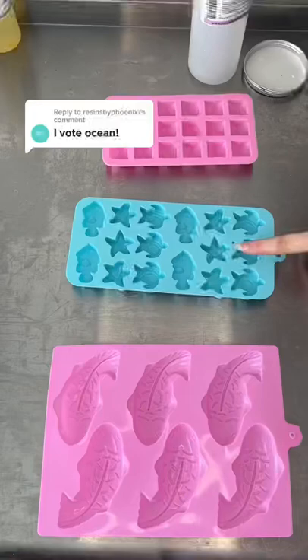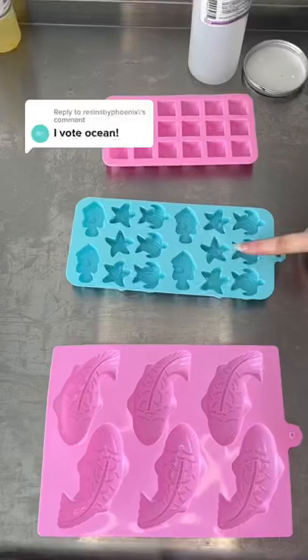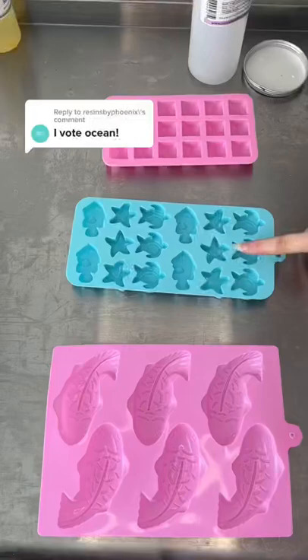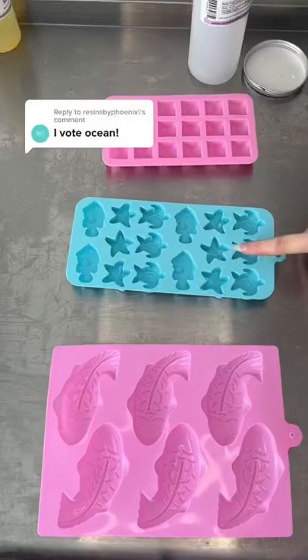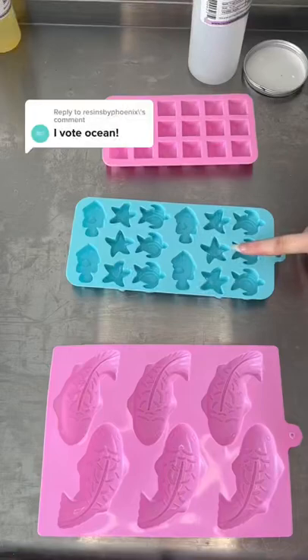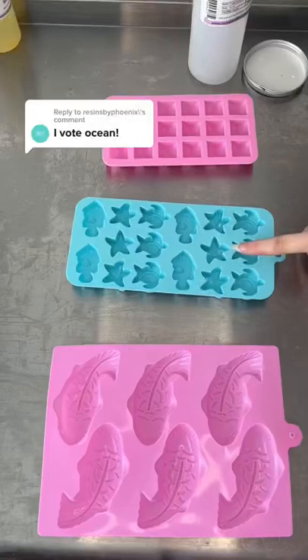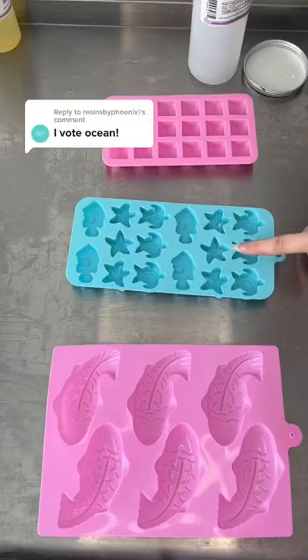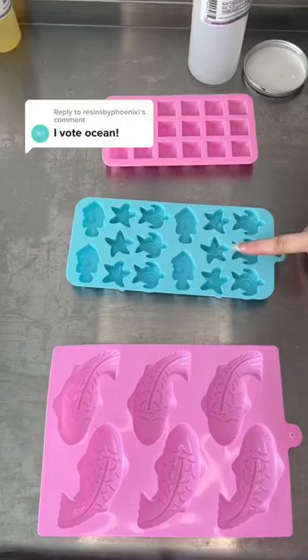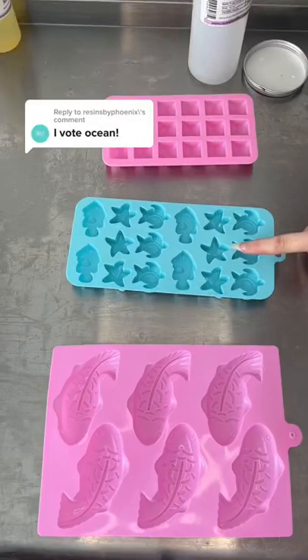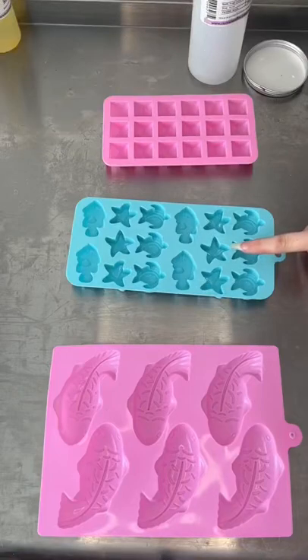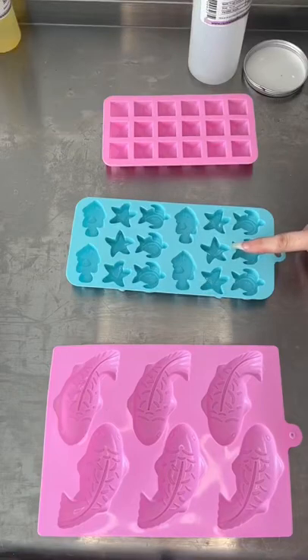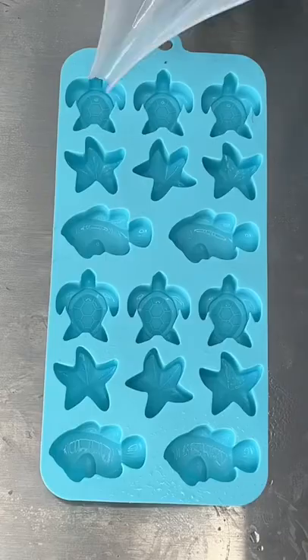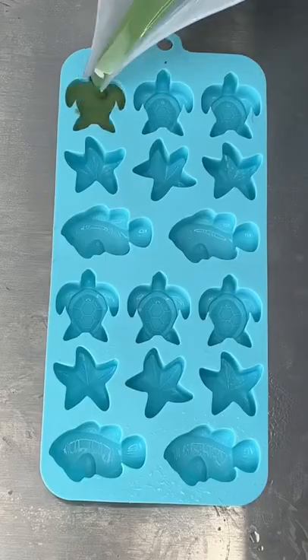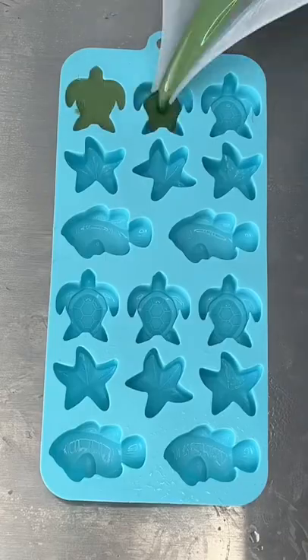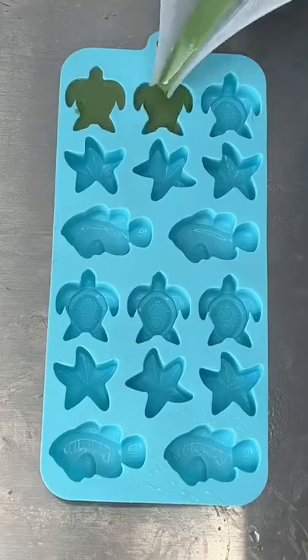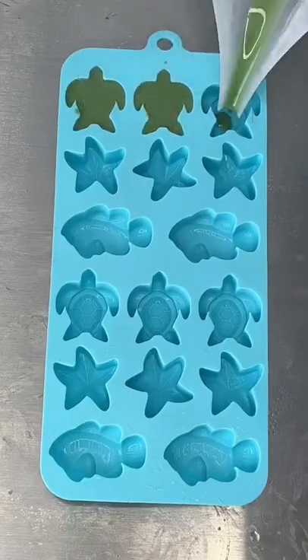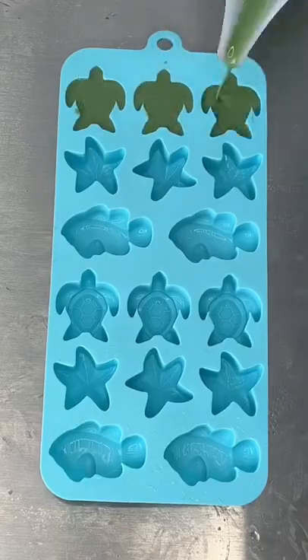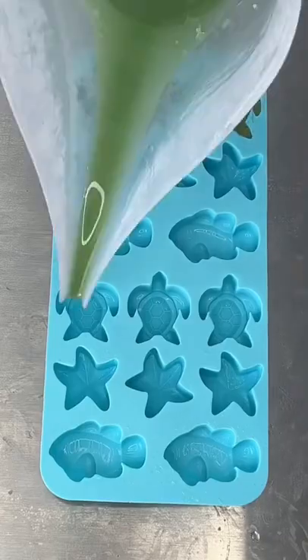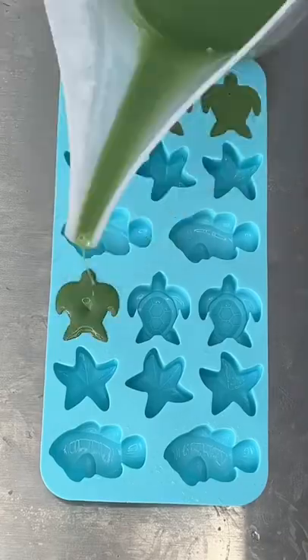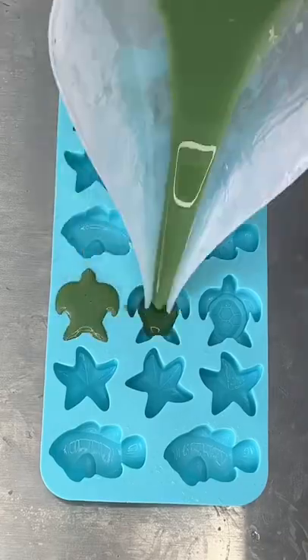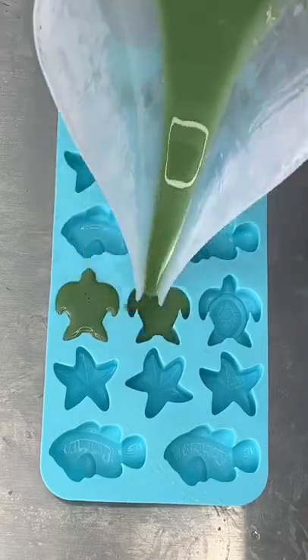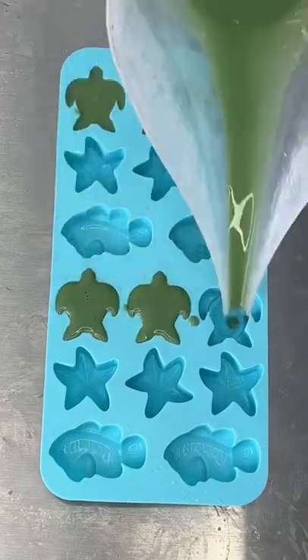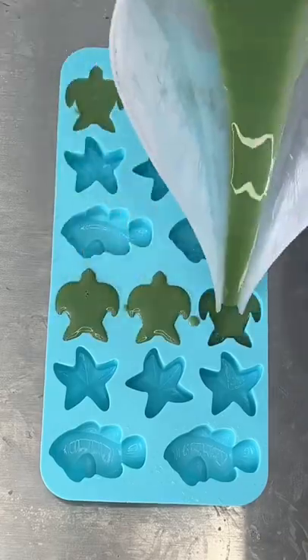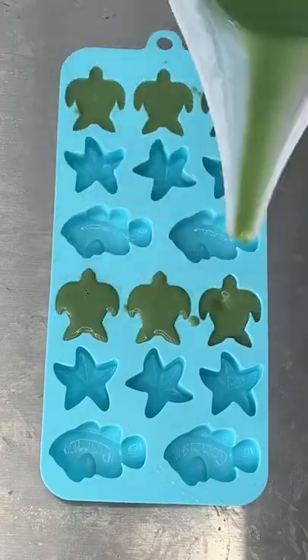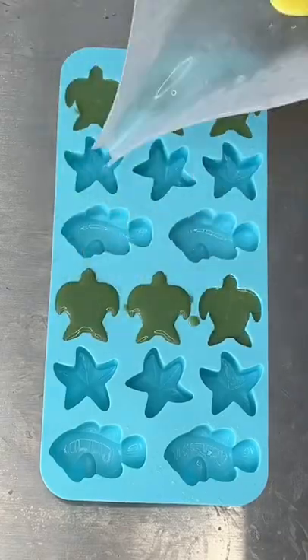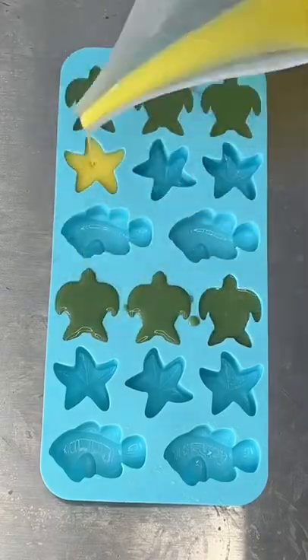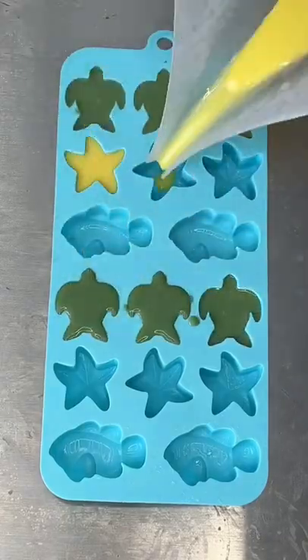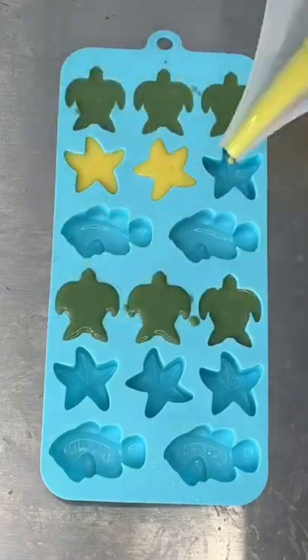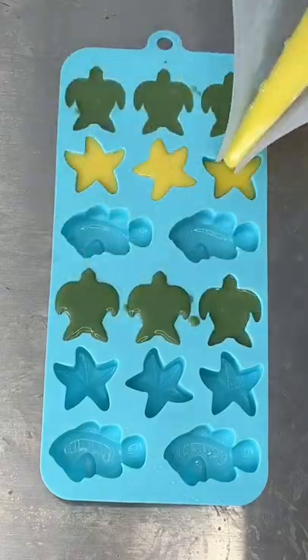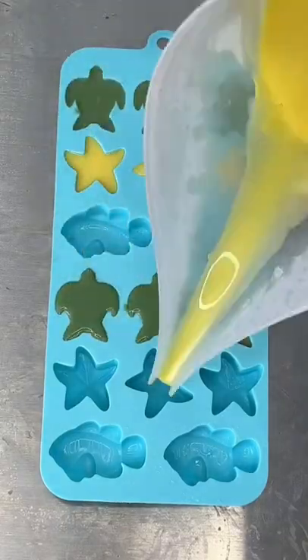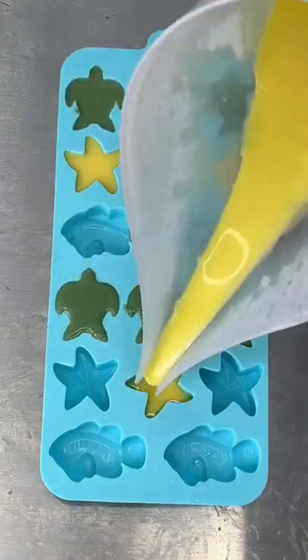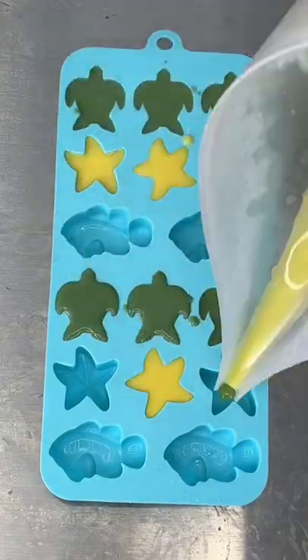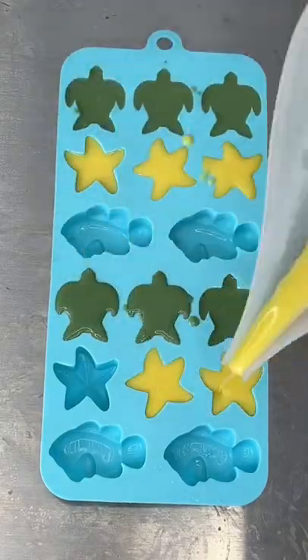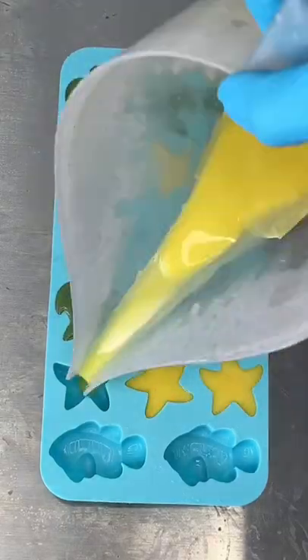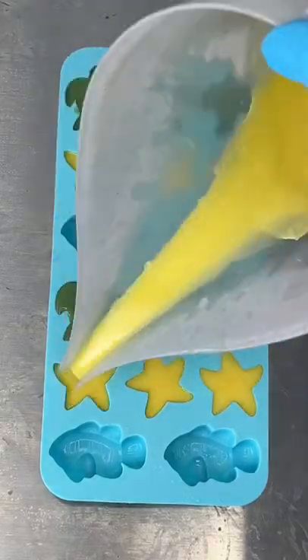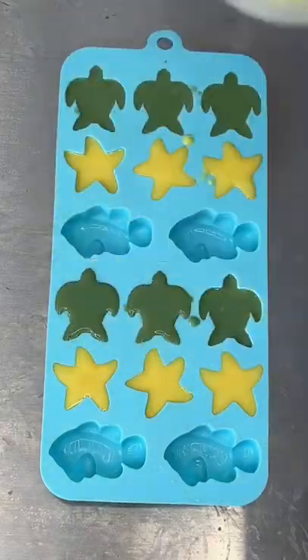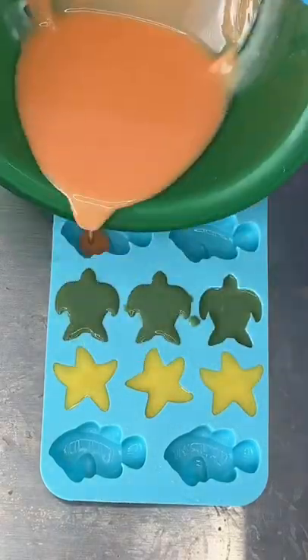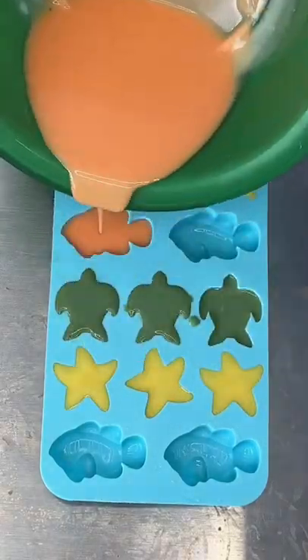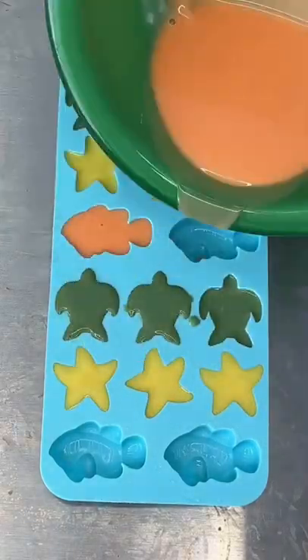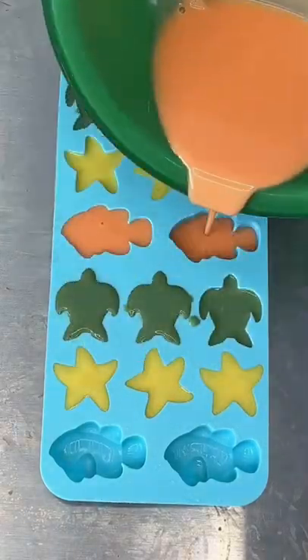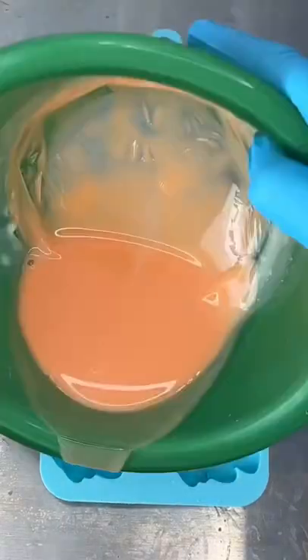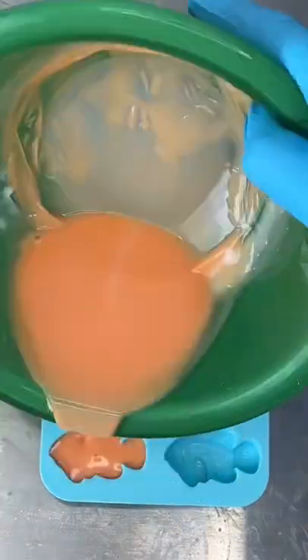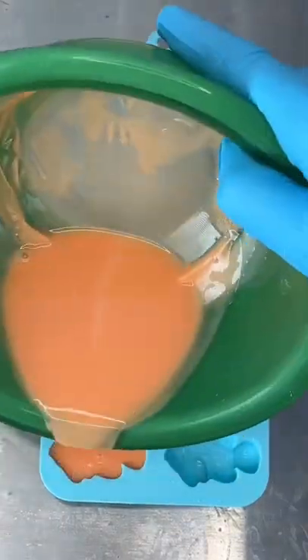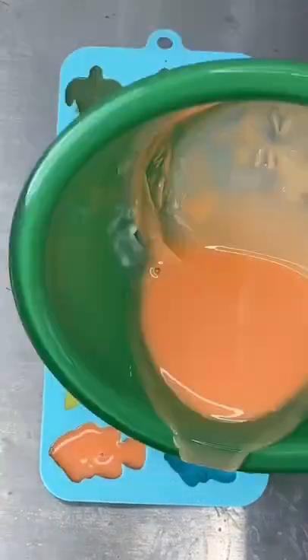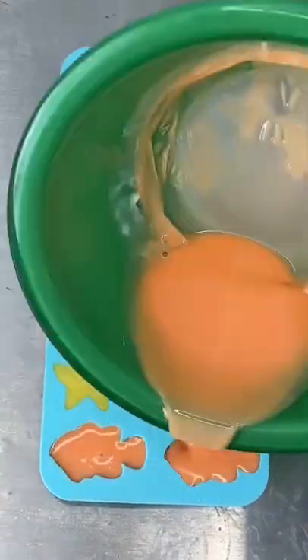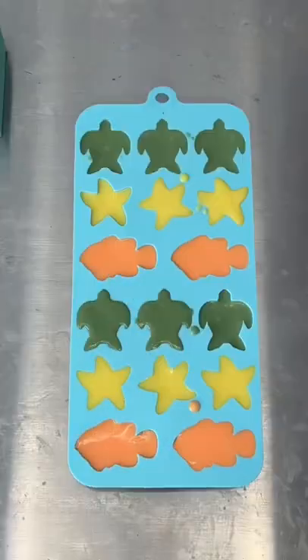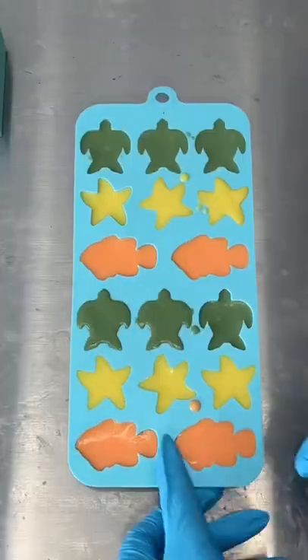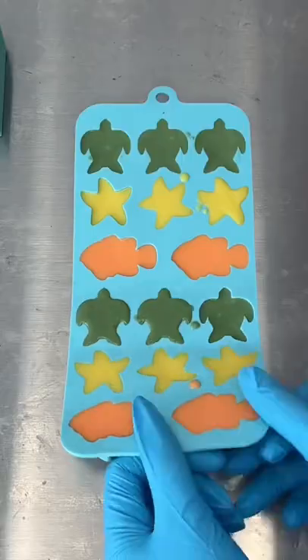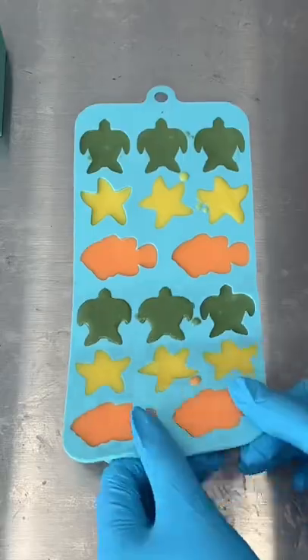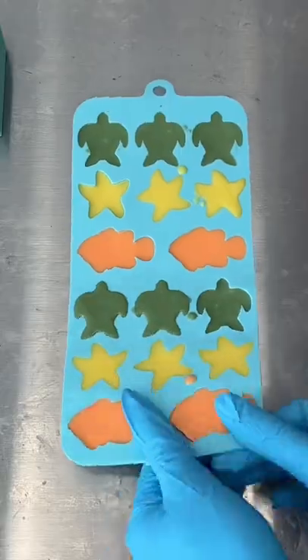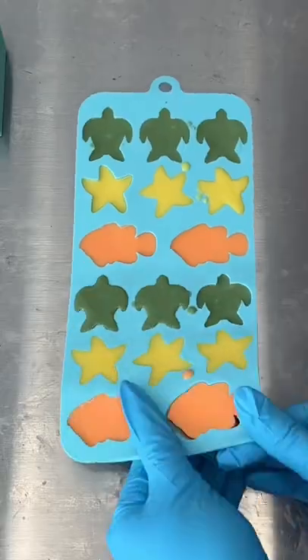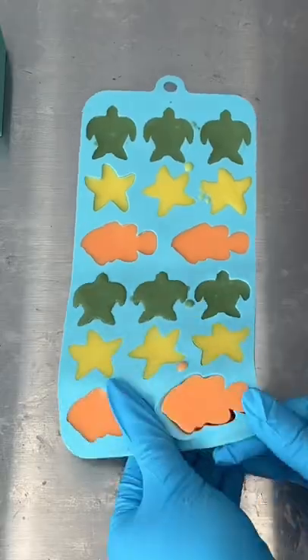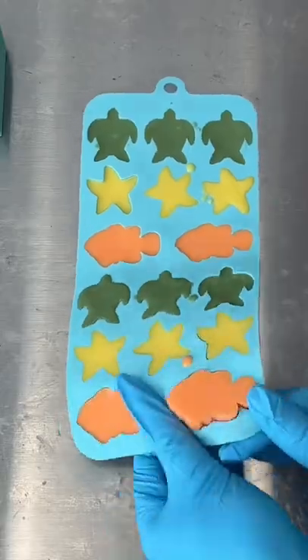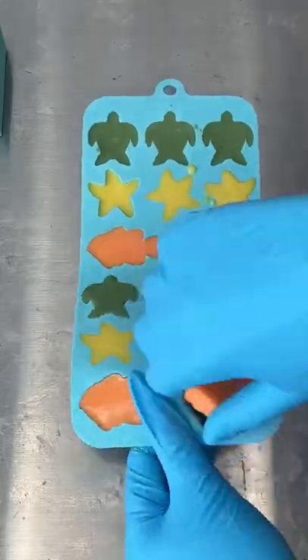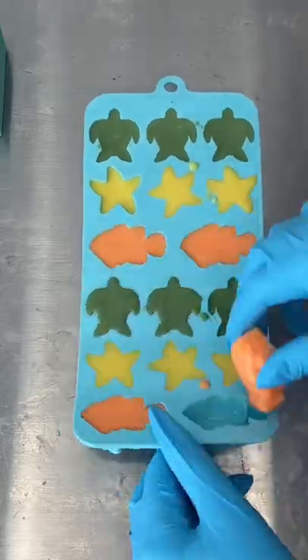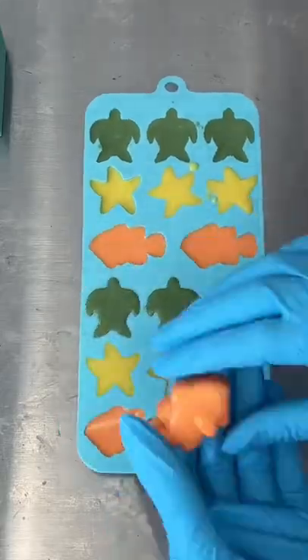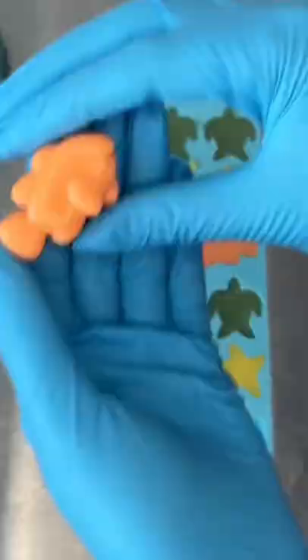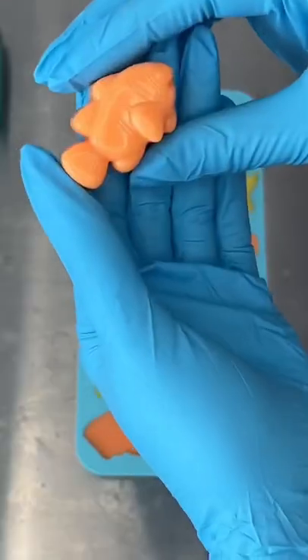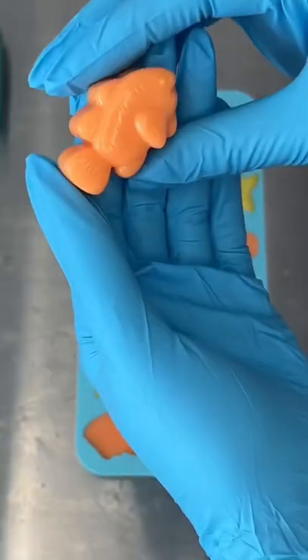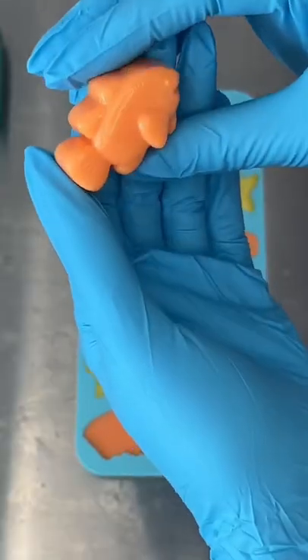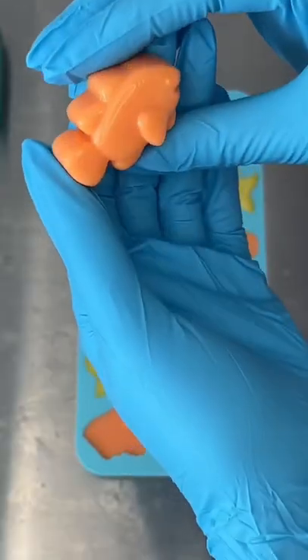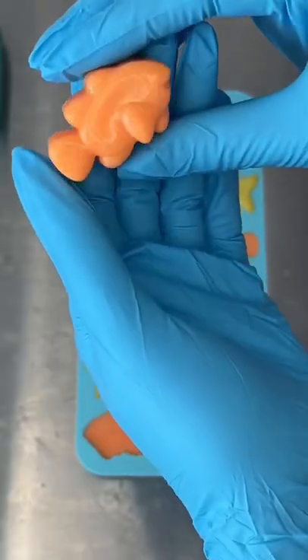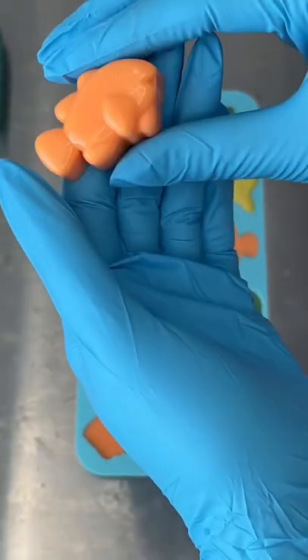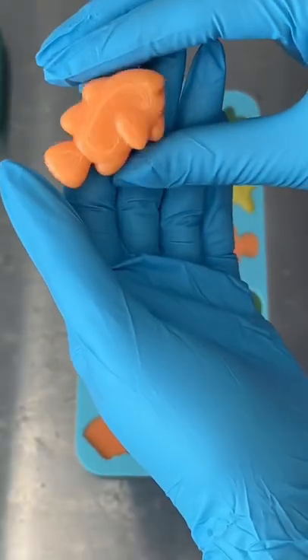Let's do the ocean mold next! If you guys haven't already seen, I've already done the koi fish mold, so if you're interested, go ahead and scroll back a little bit.